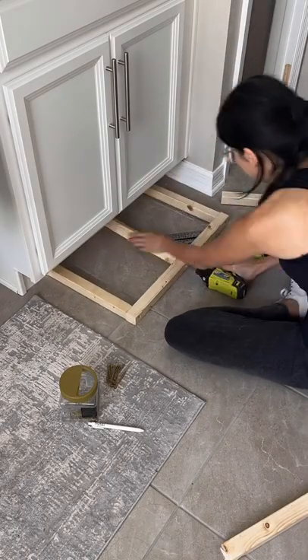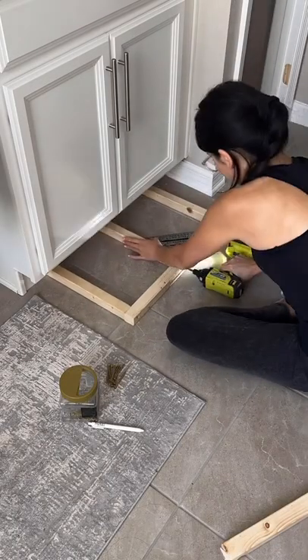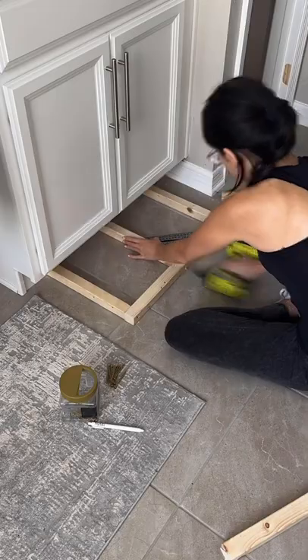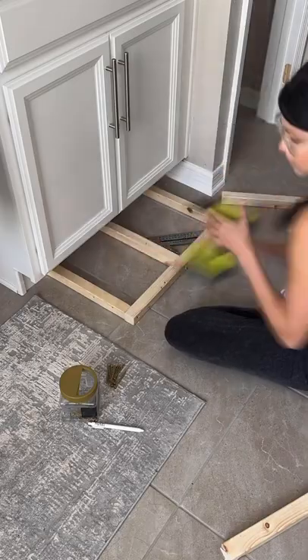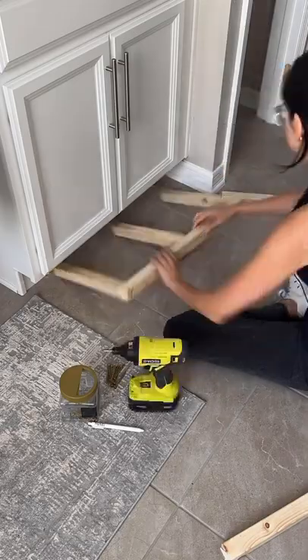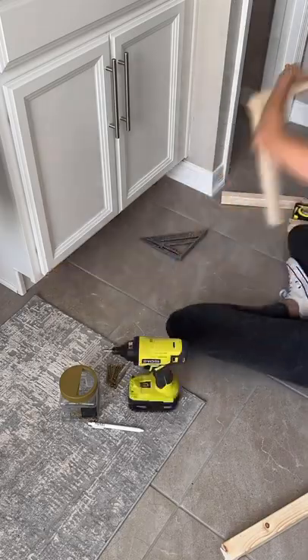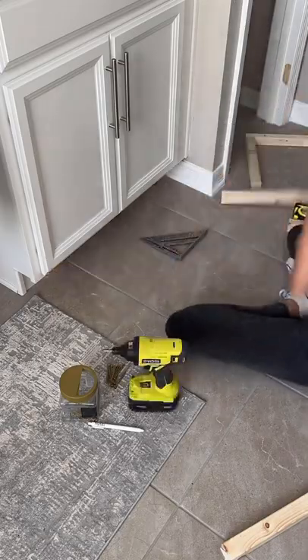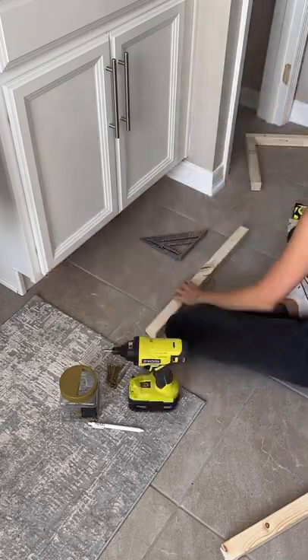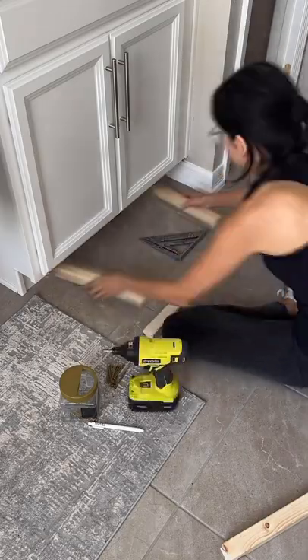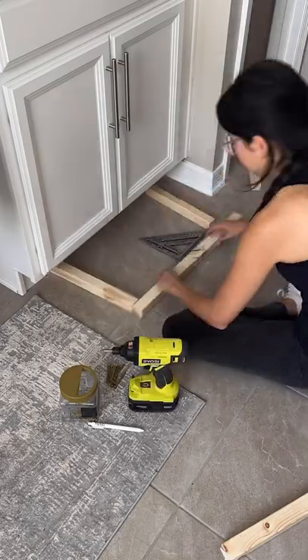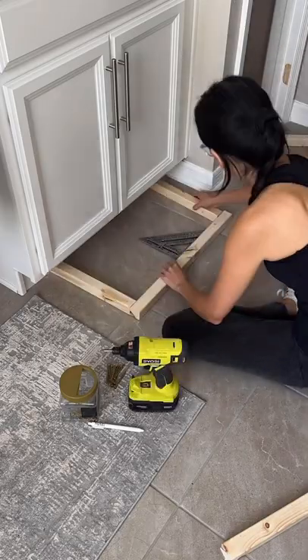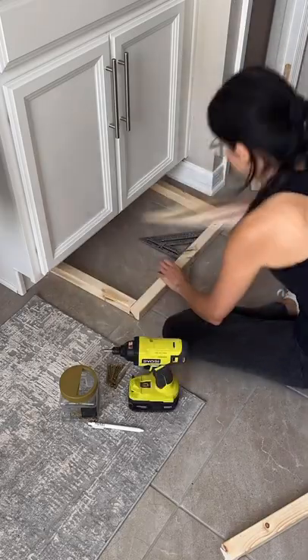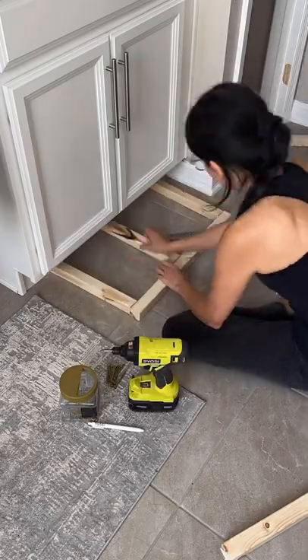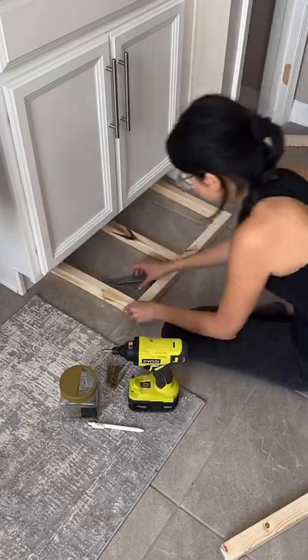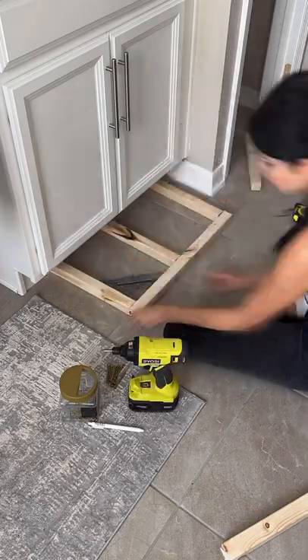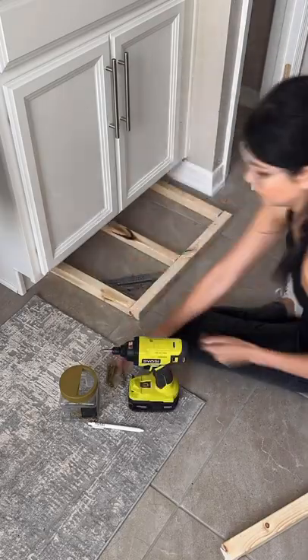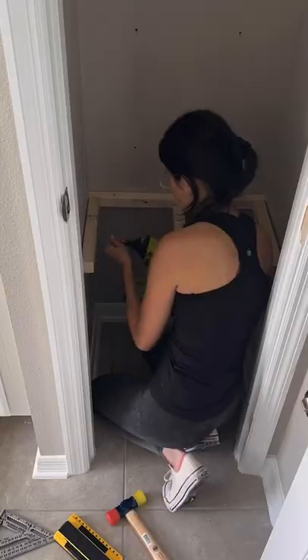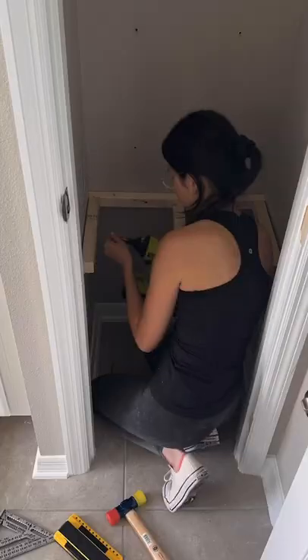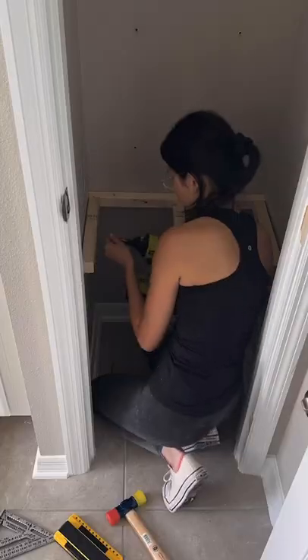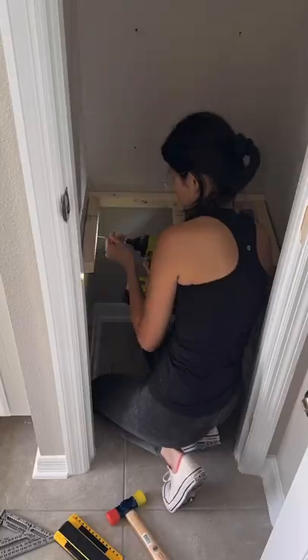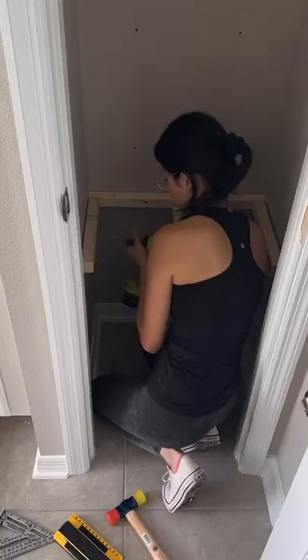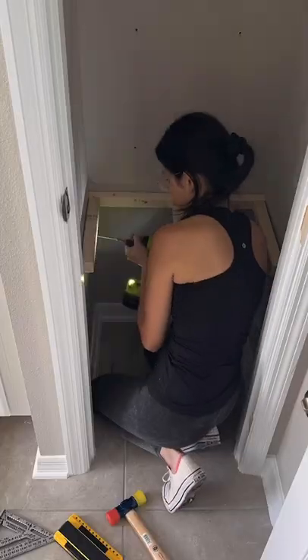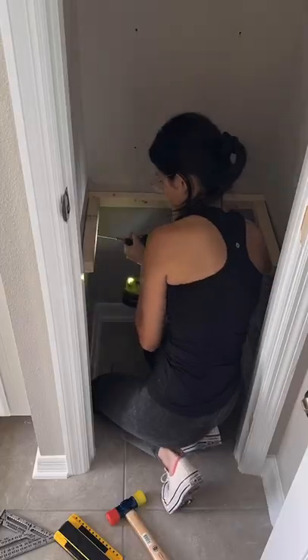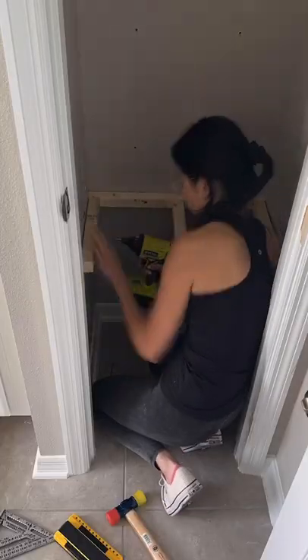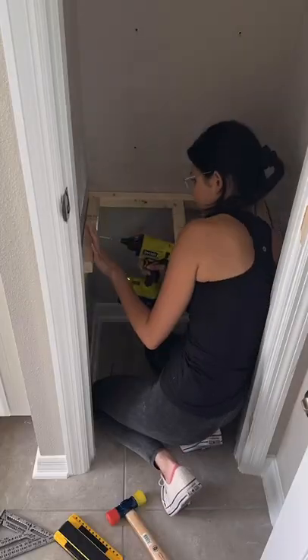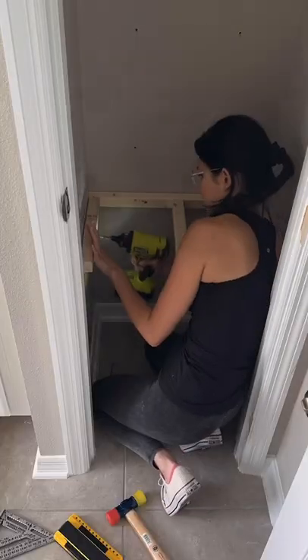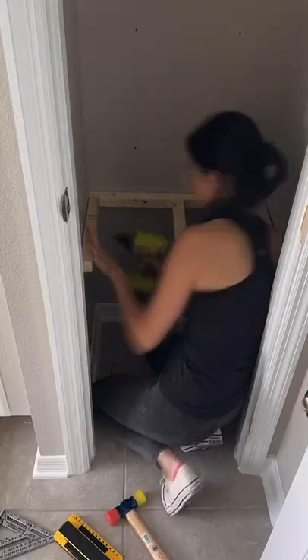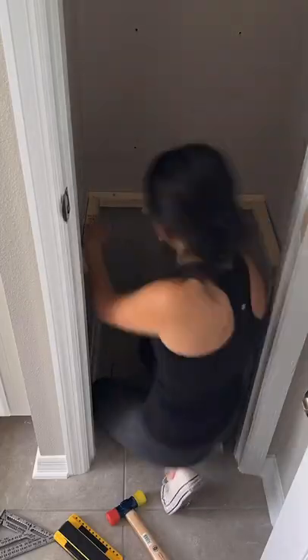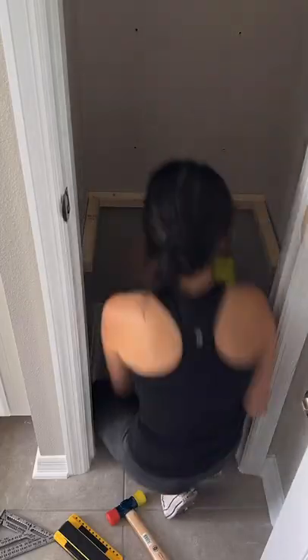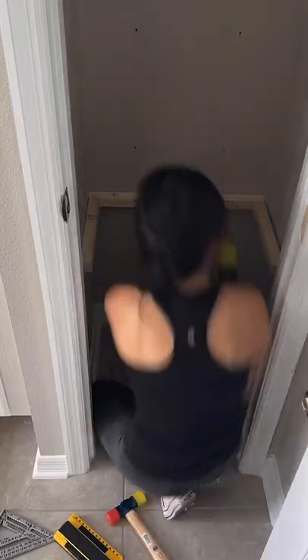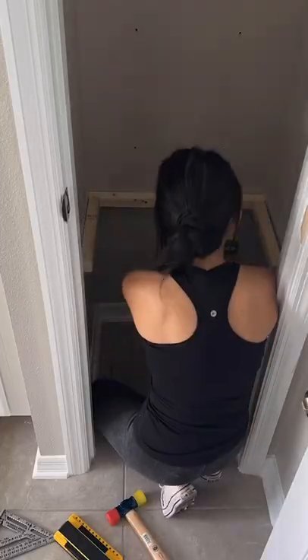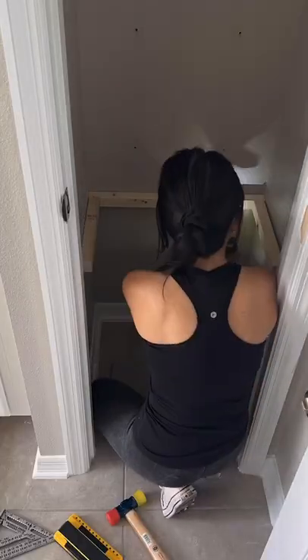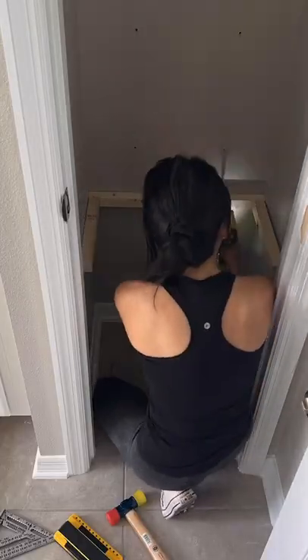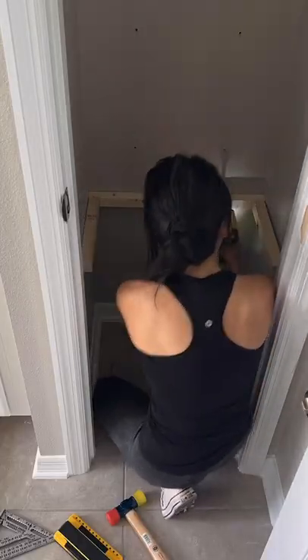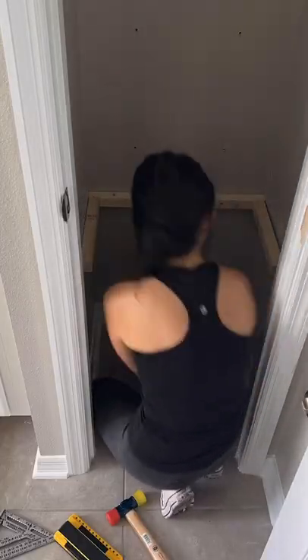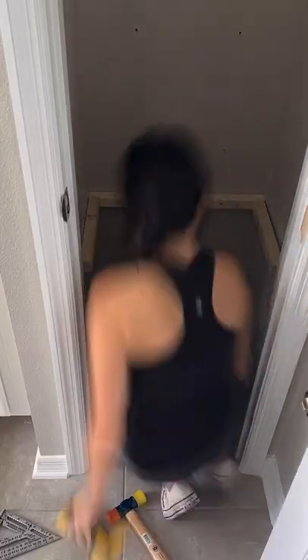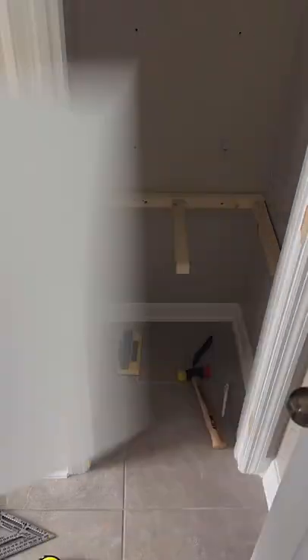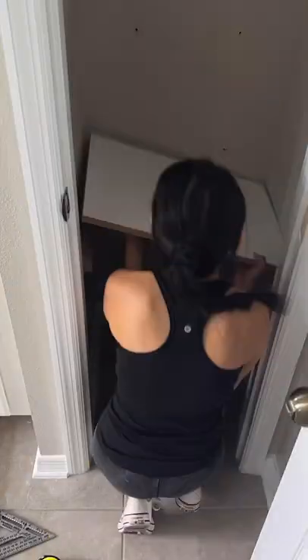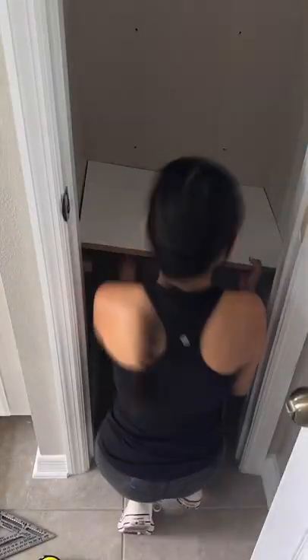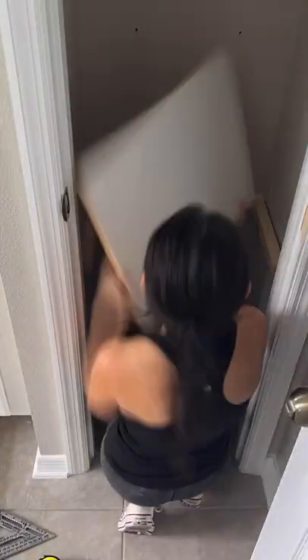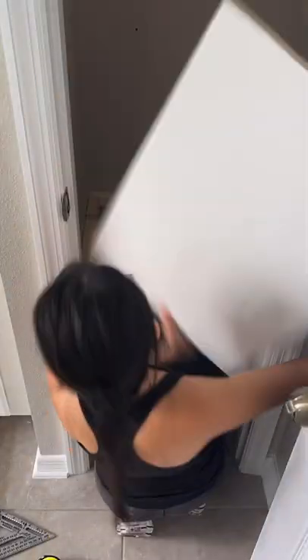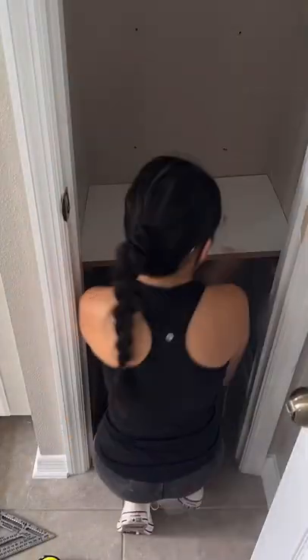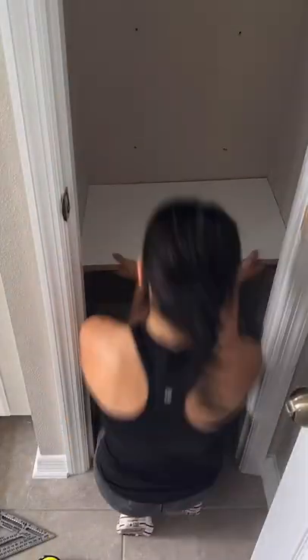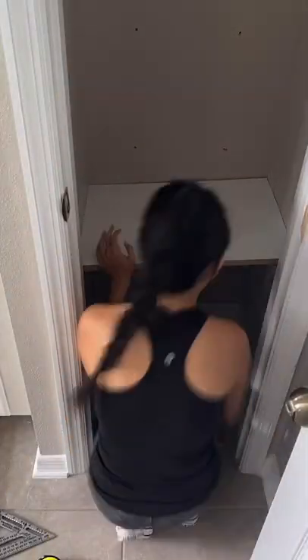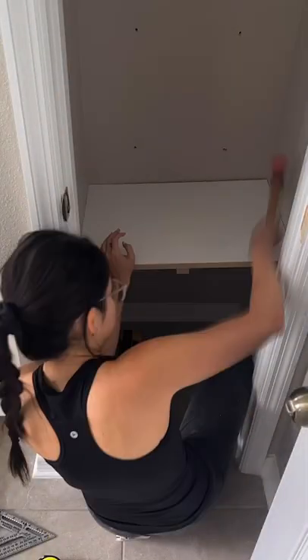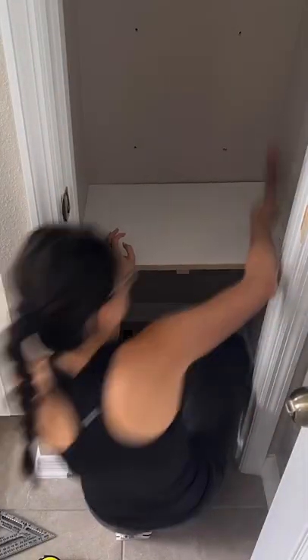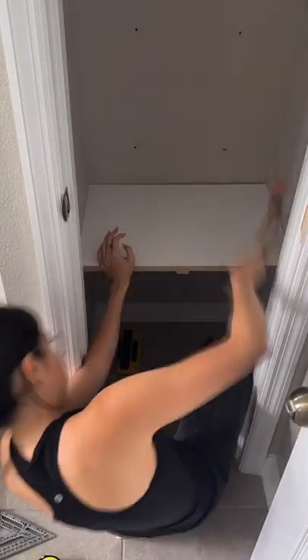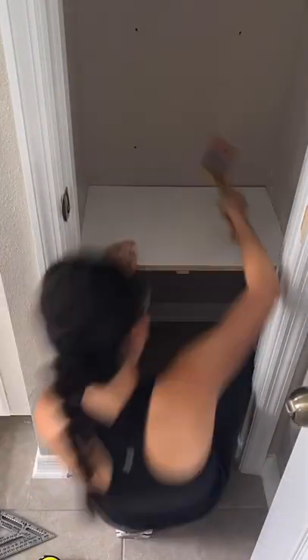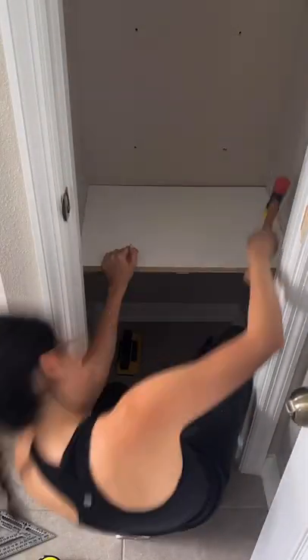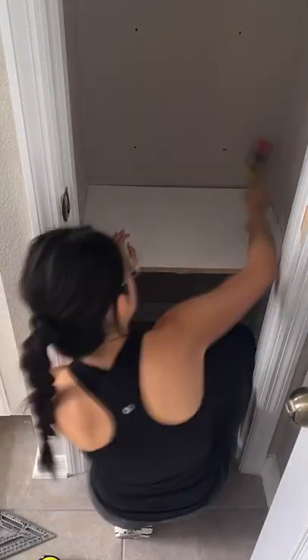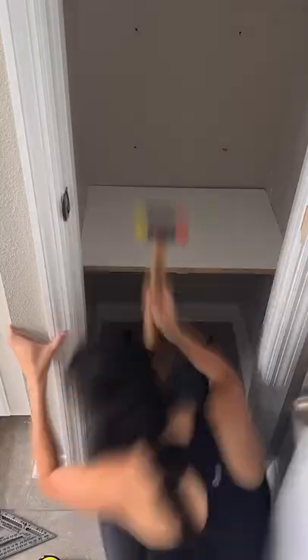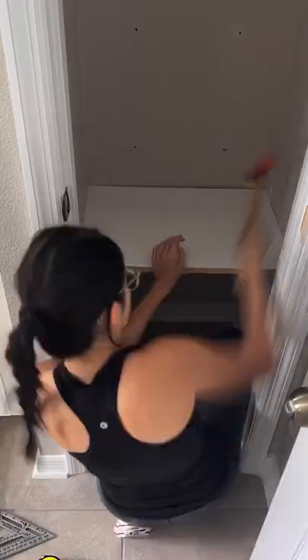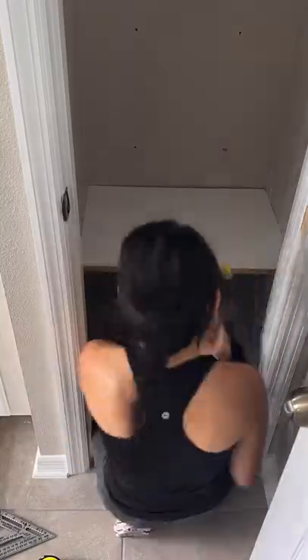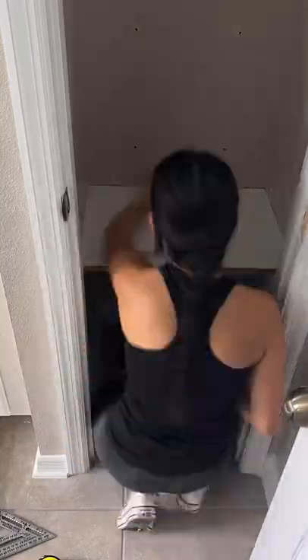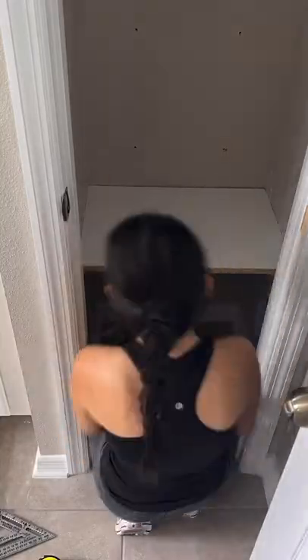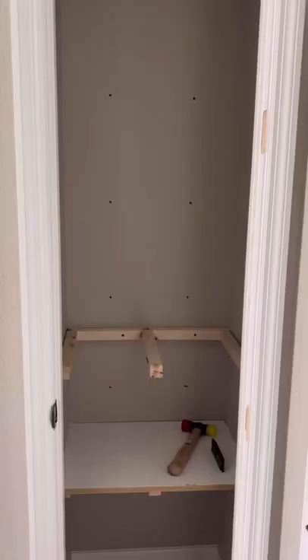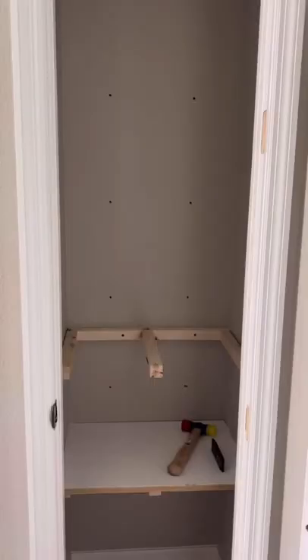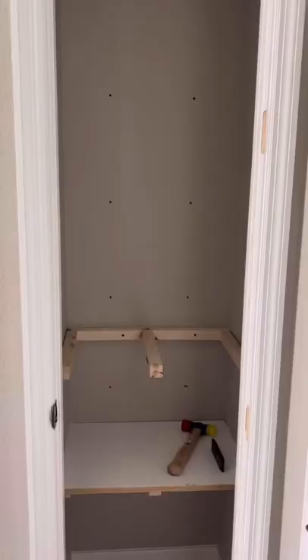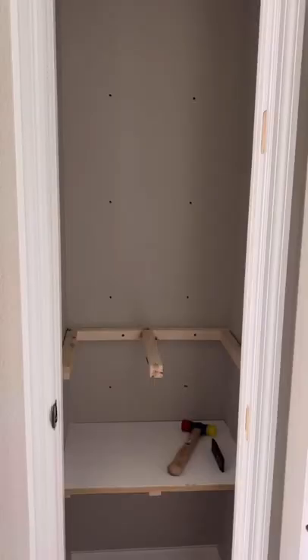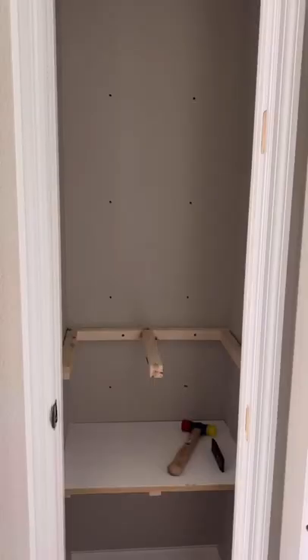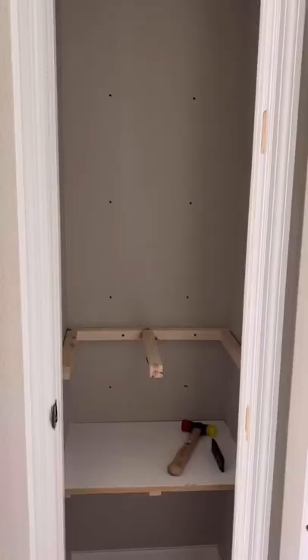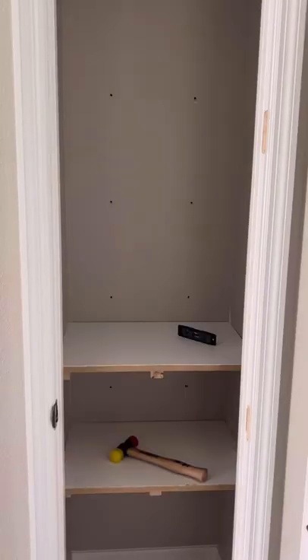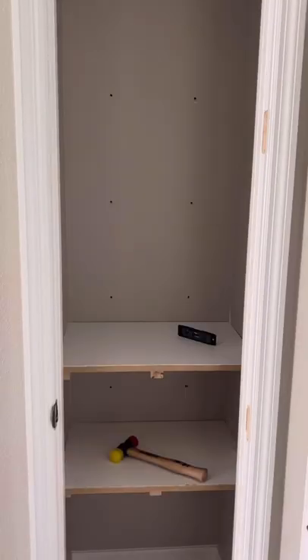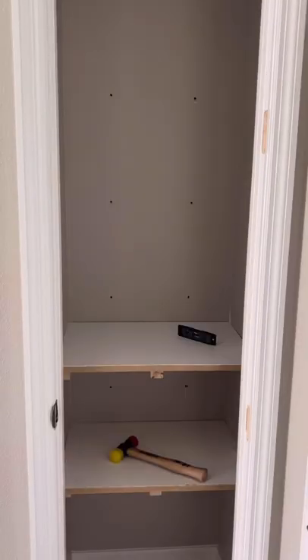I screwed those together and then screwed them into studs in the closet. Super easy — you get the concept. I added a frame and then the top of the shelf.